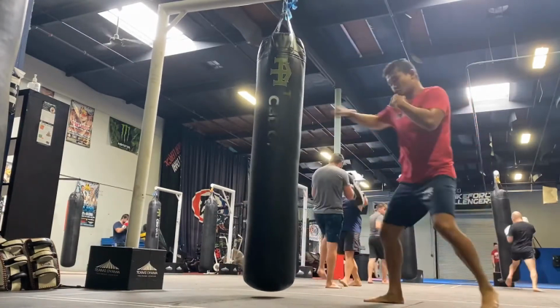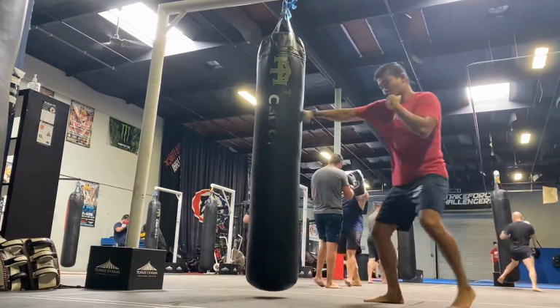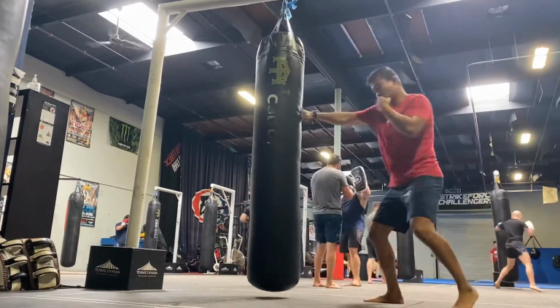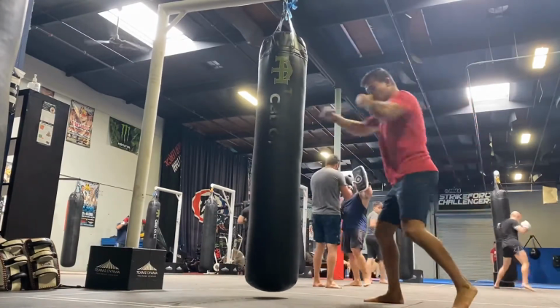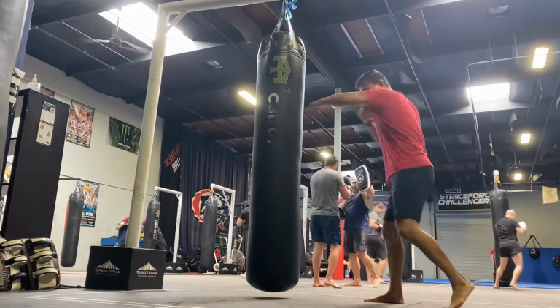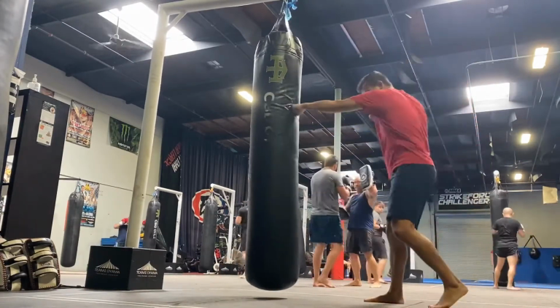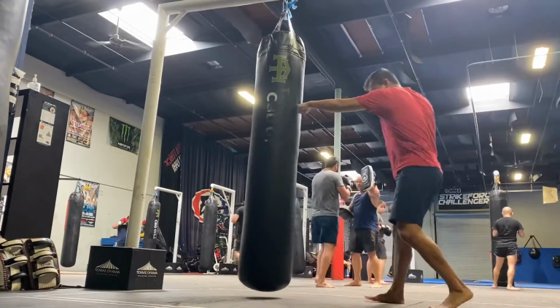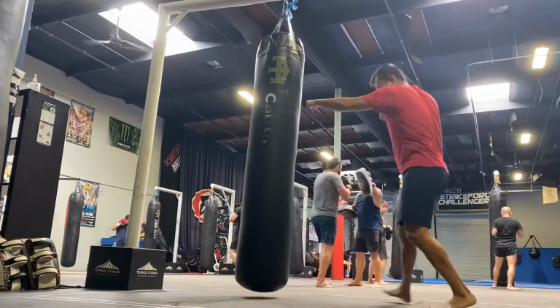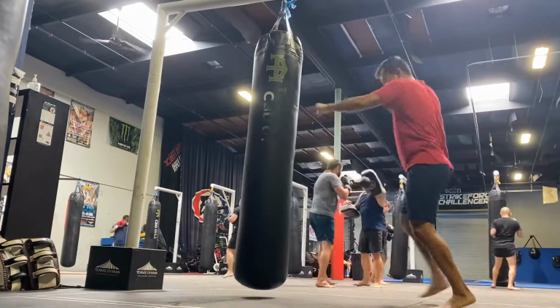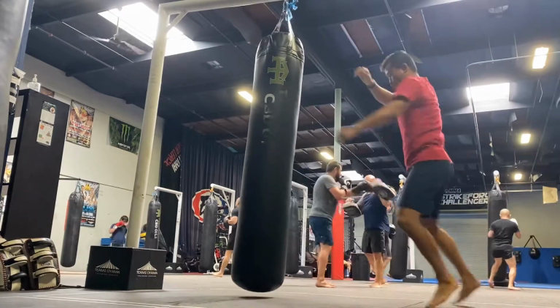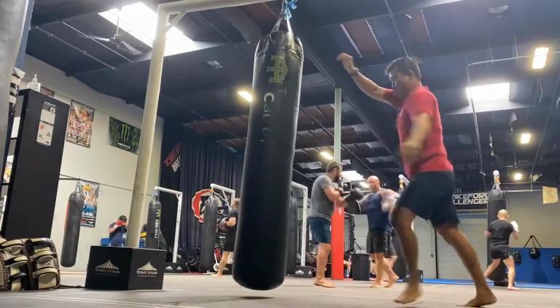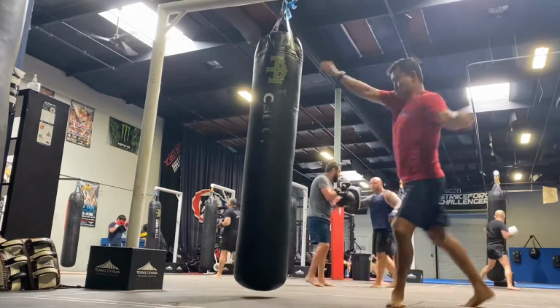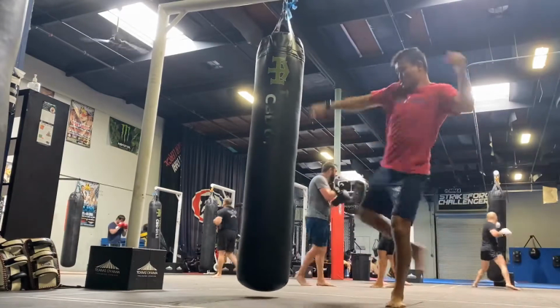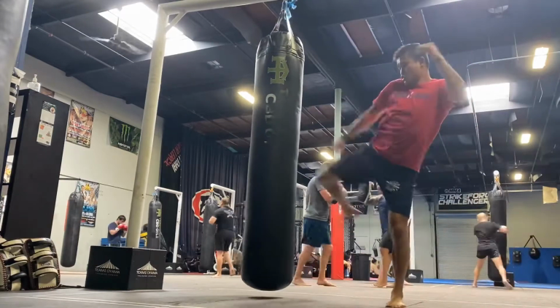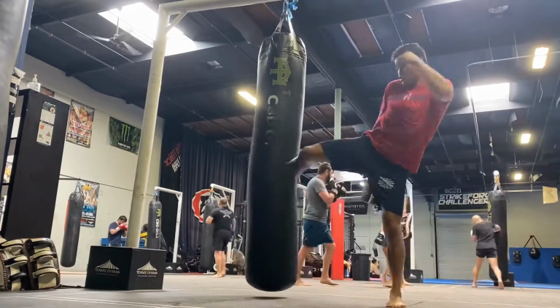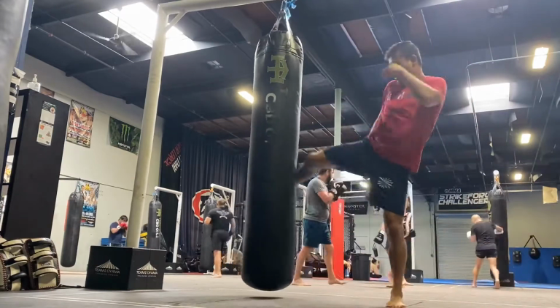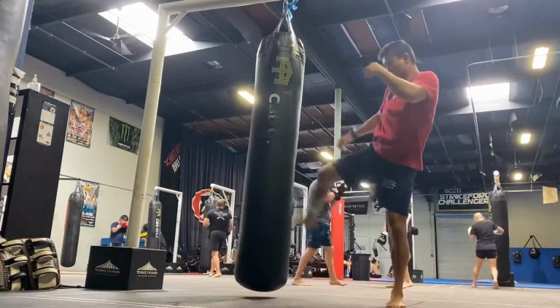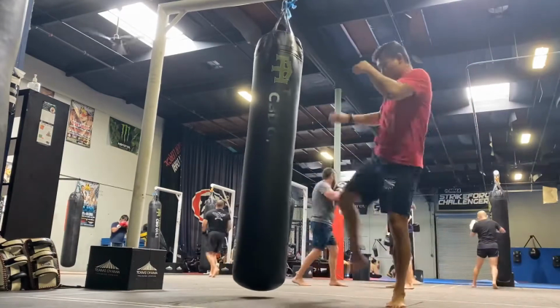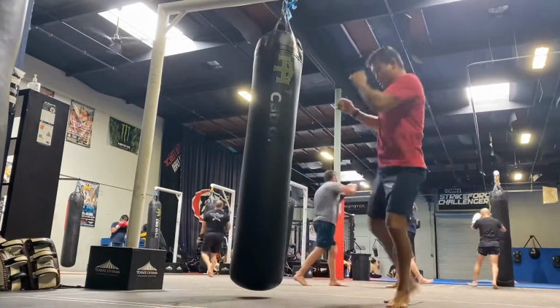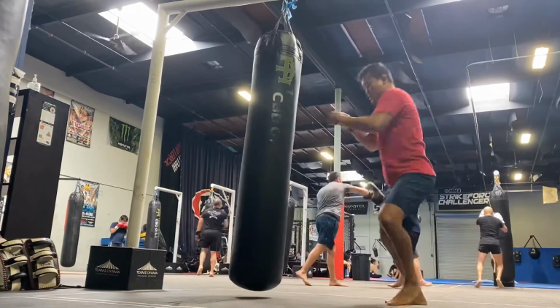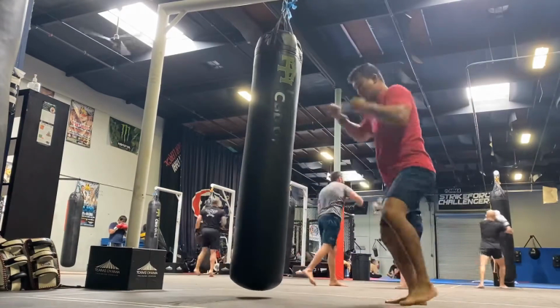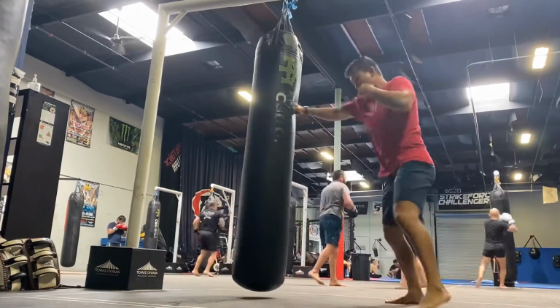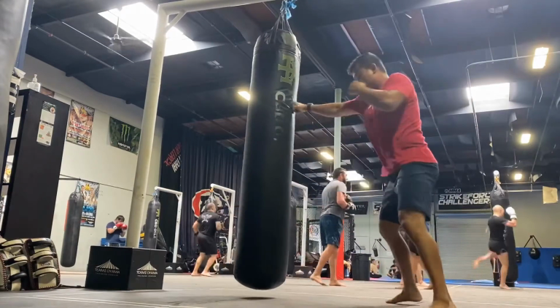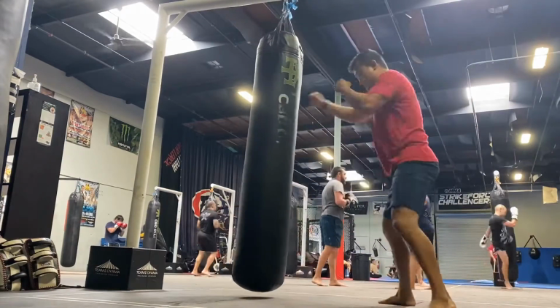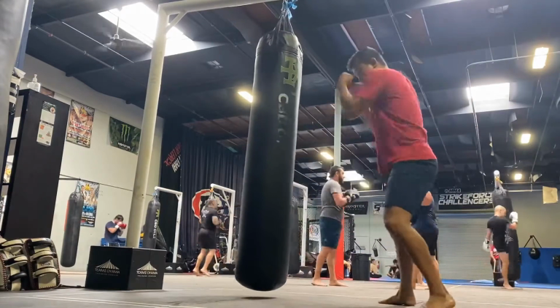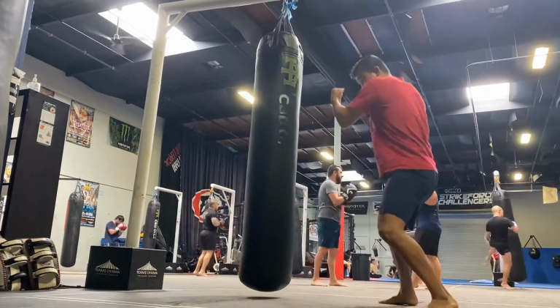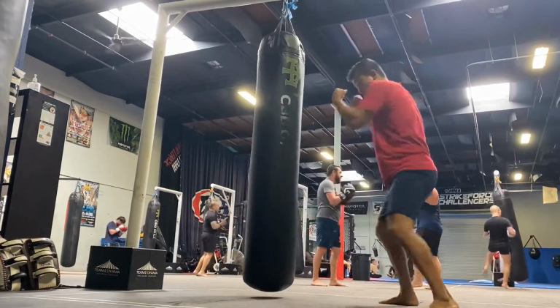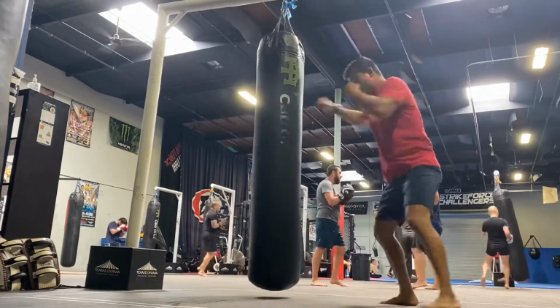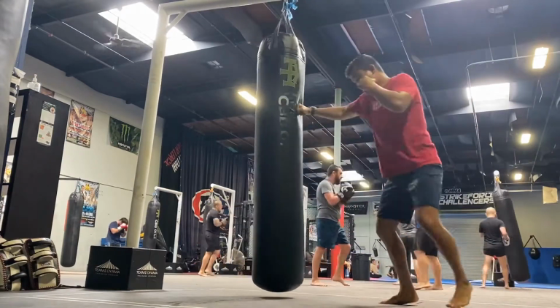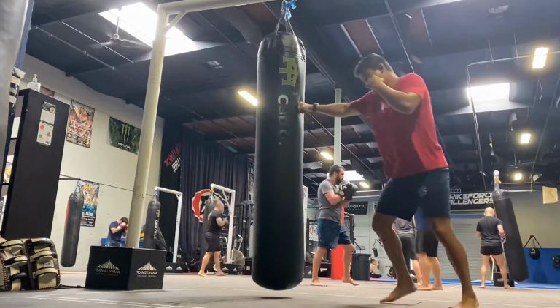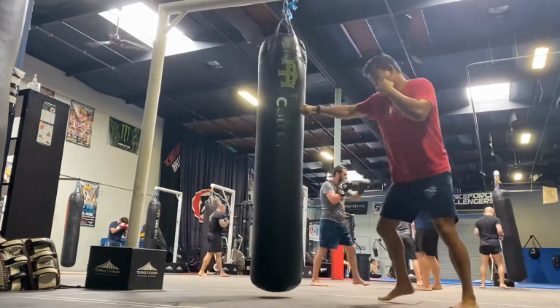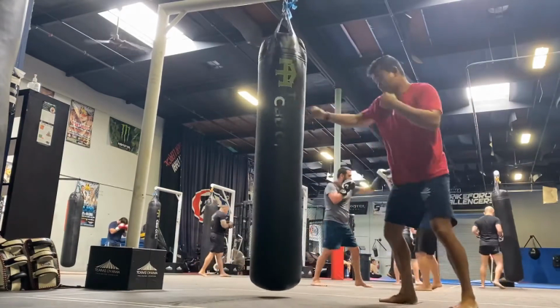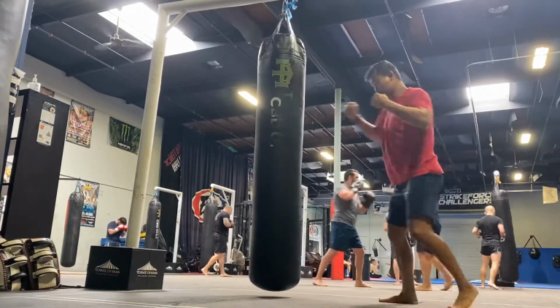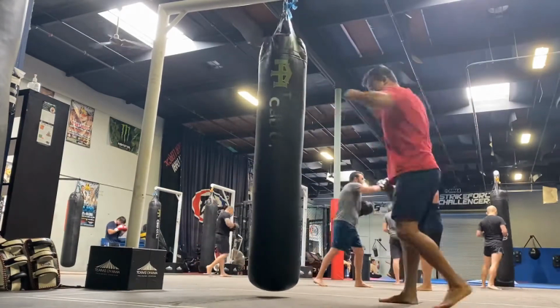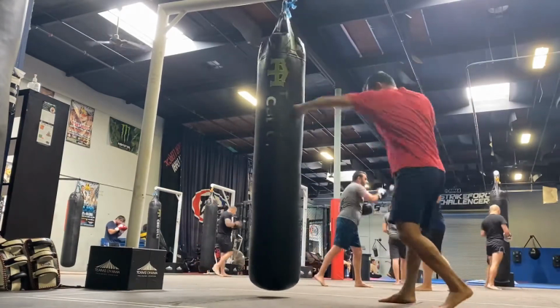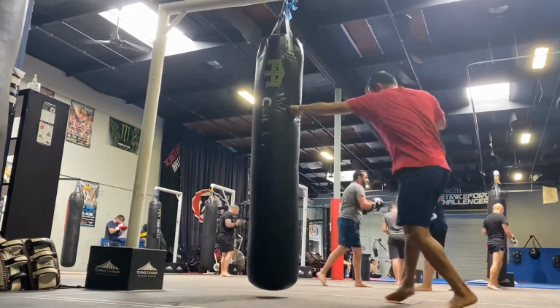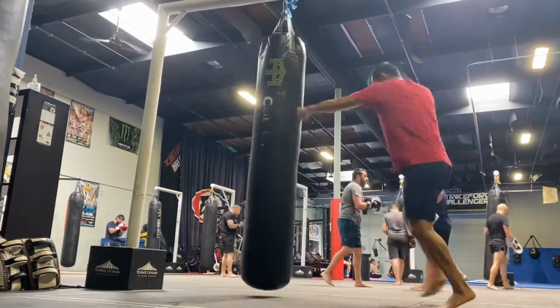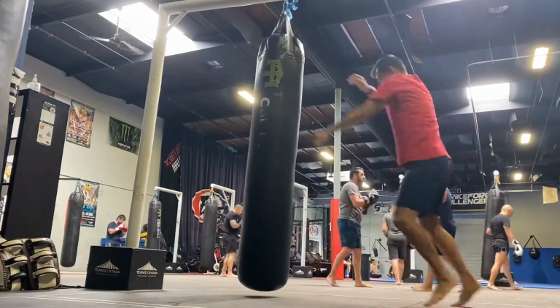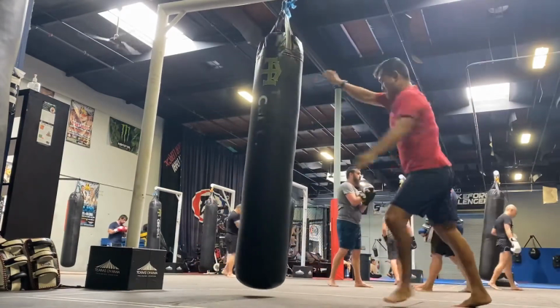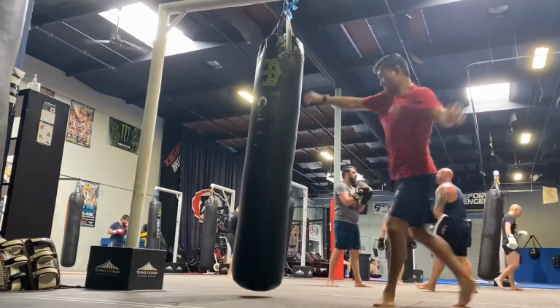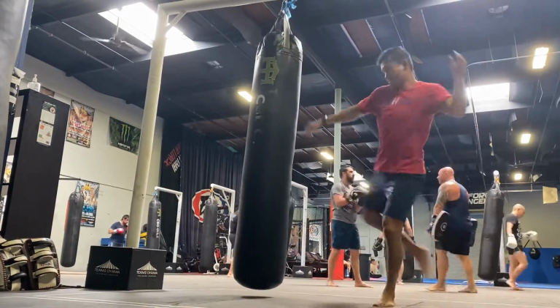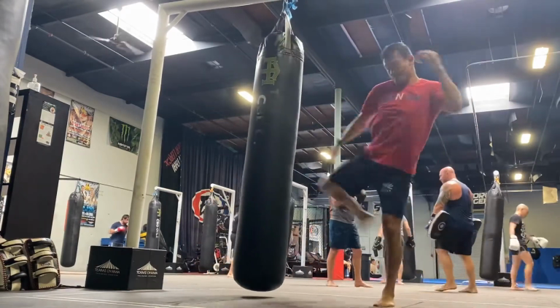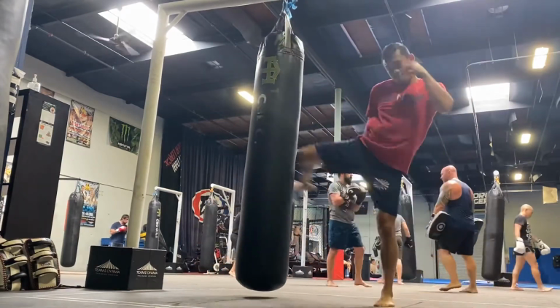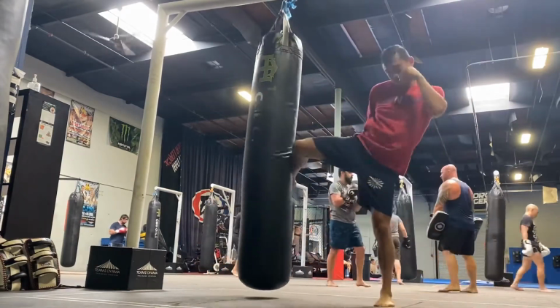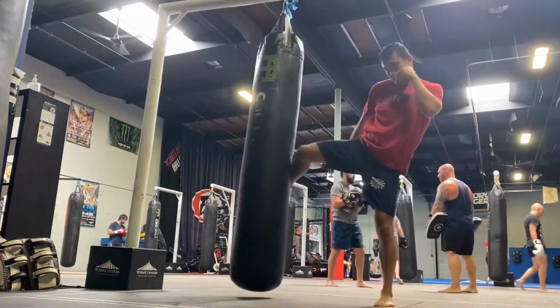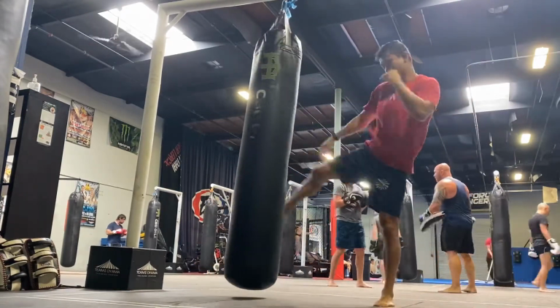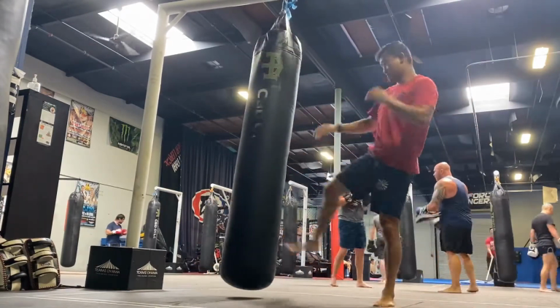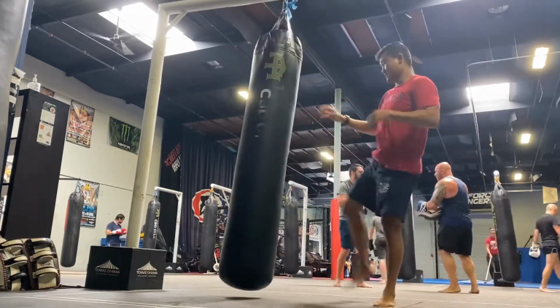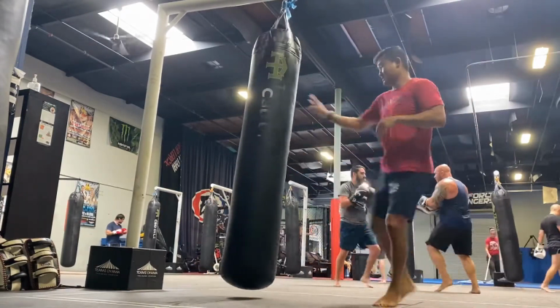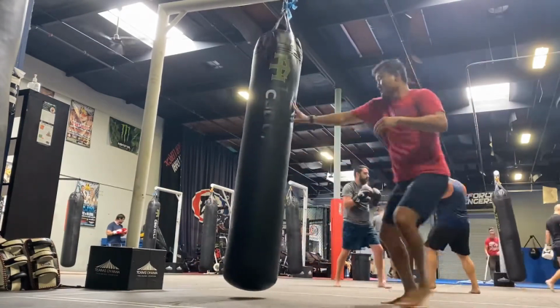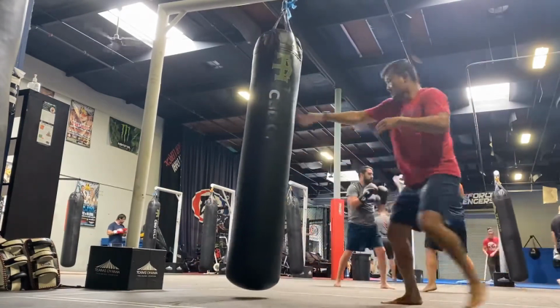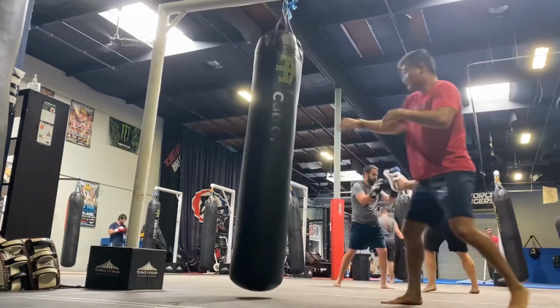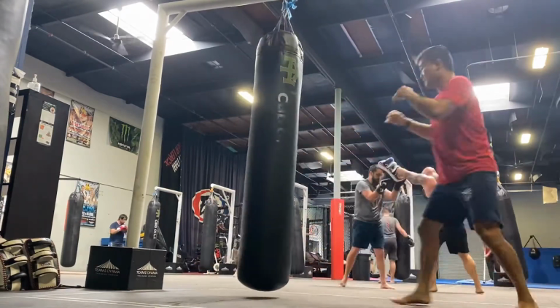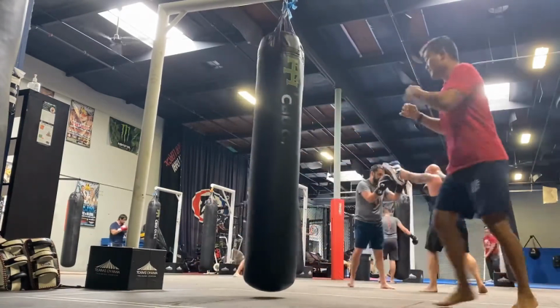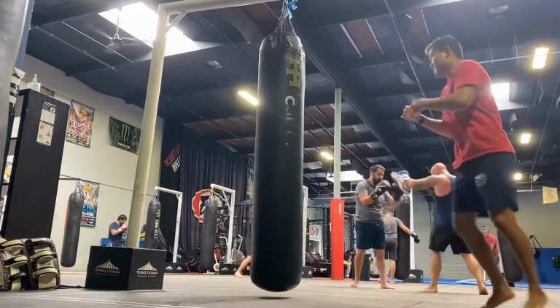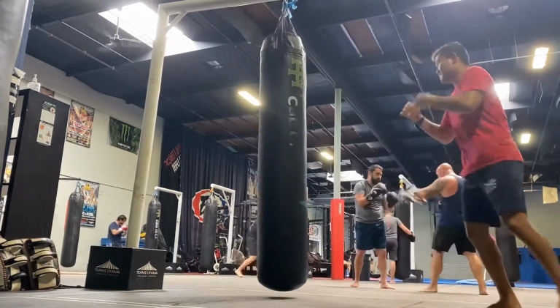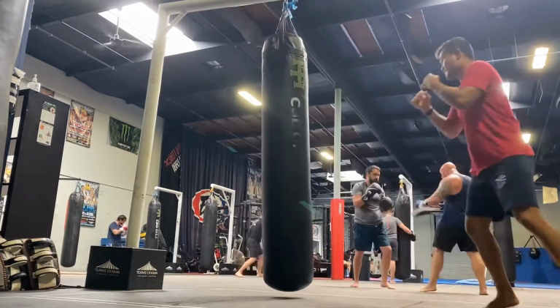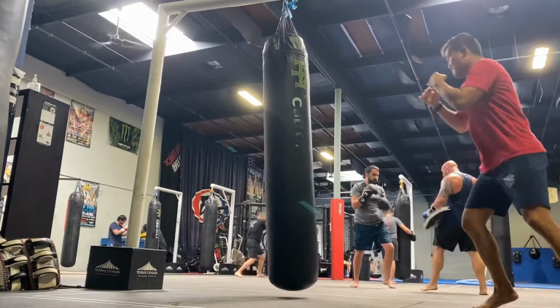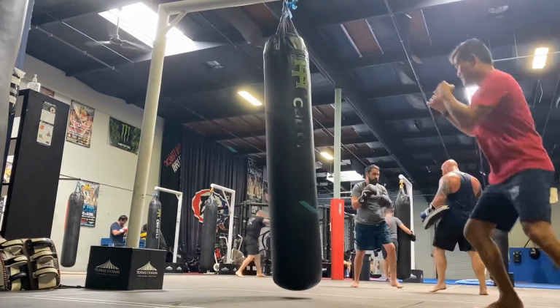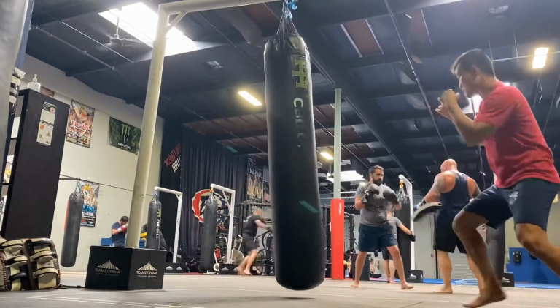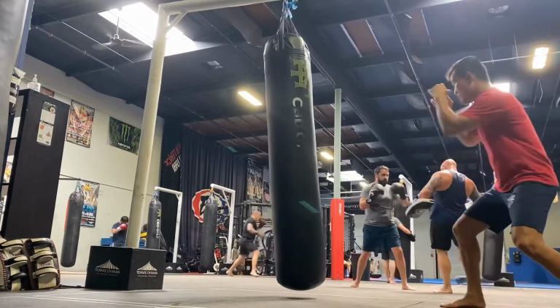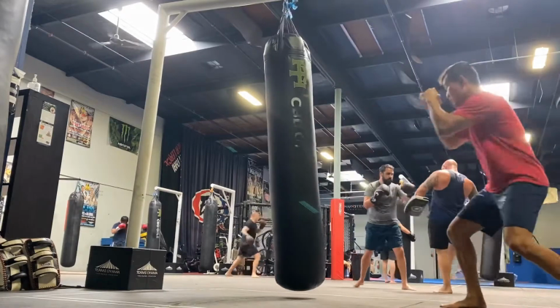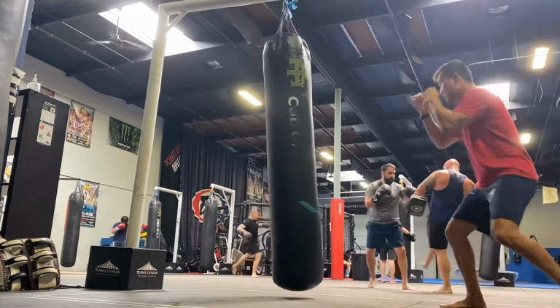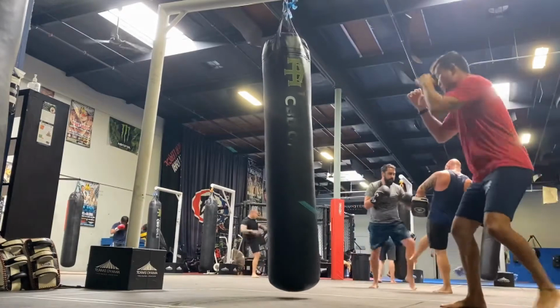It's double jab, cross, switch kick, double jab, cross, switch kick. Of course, there's little angle changes in between.